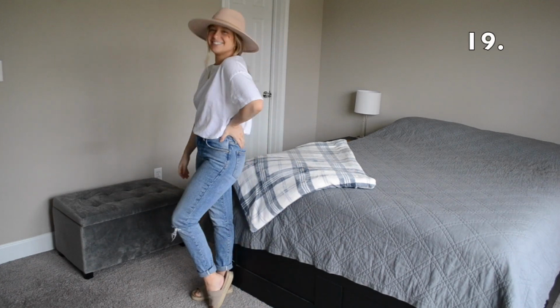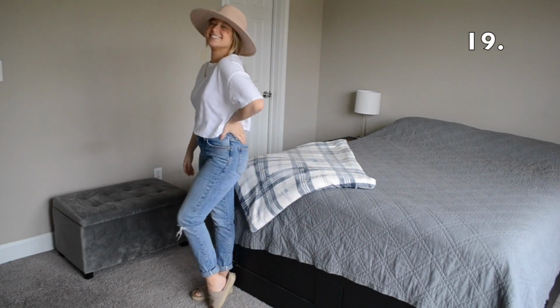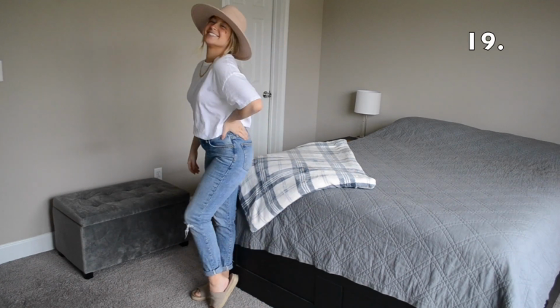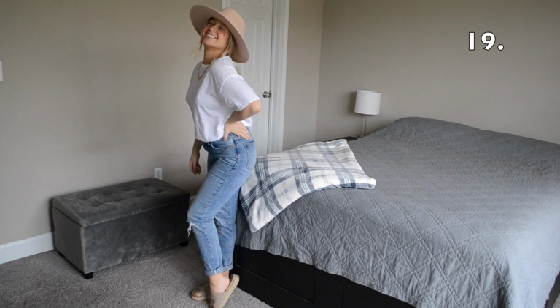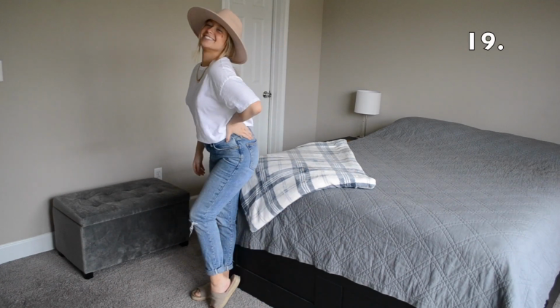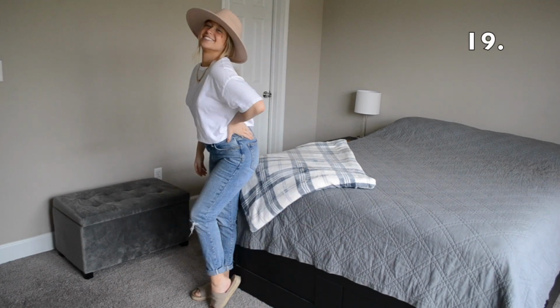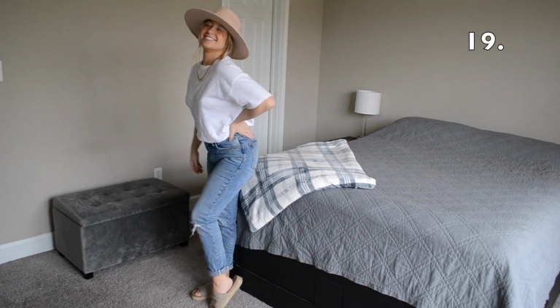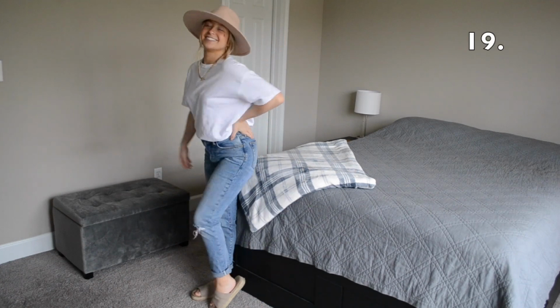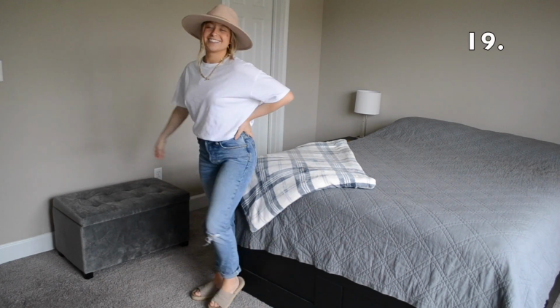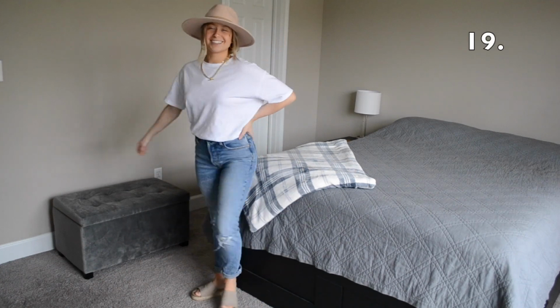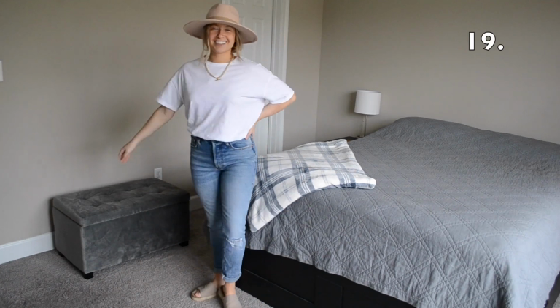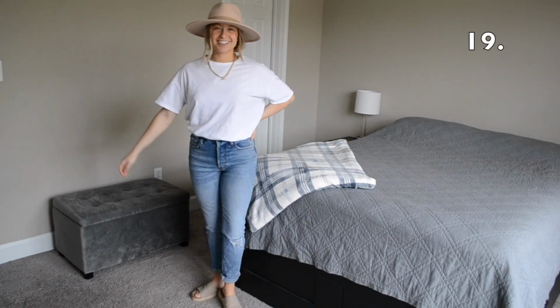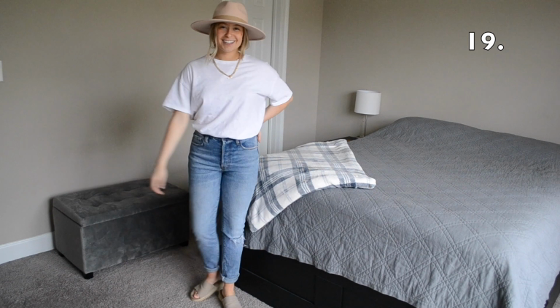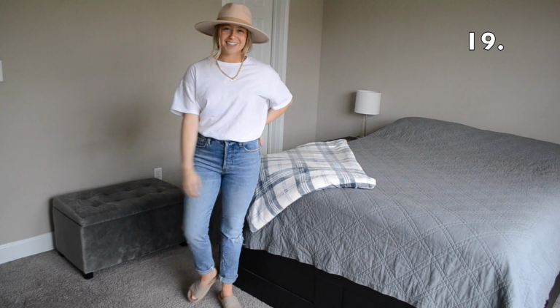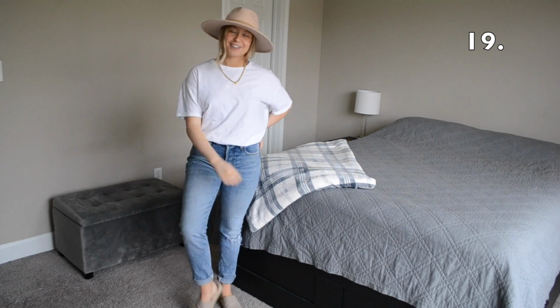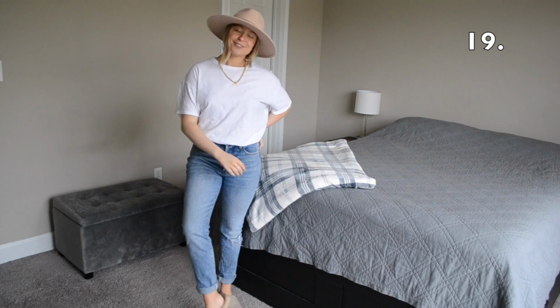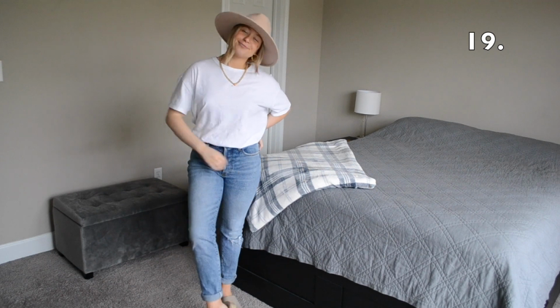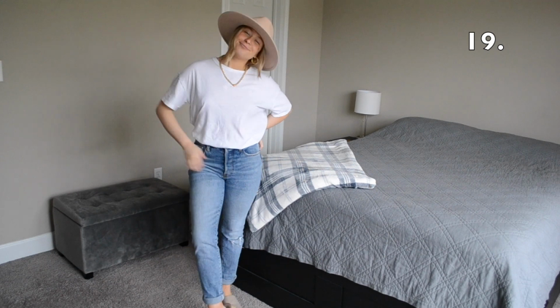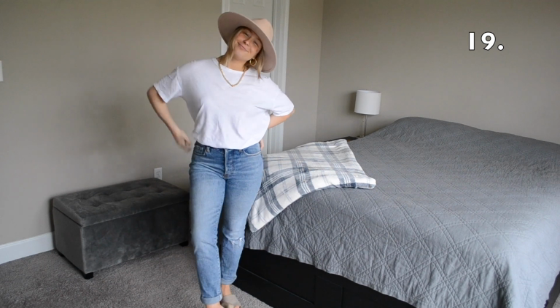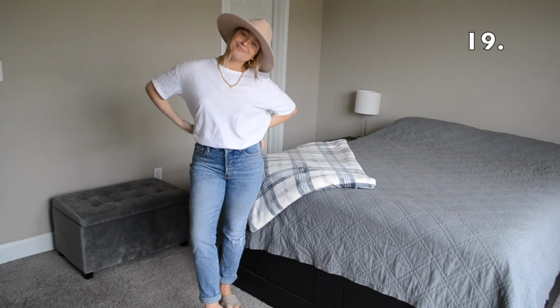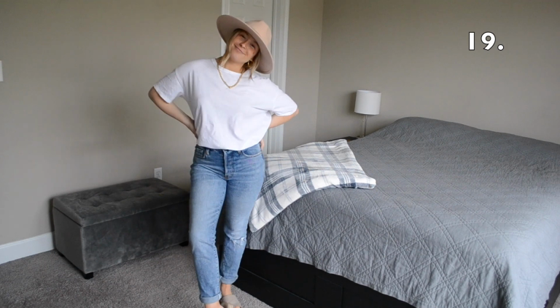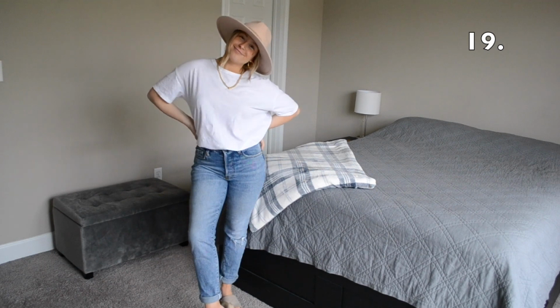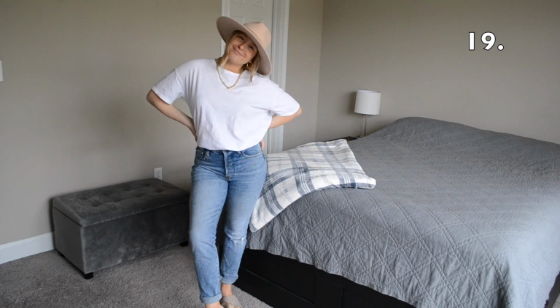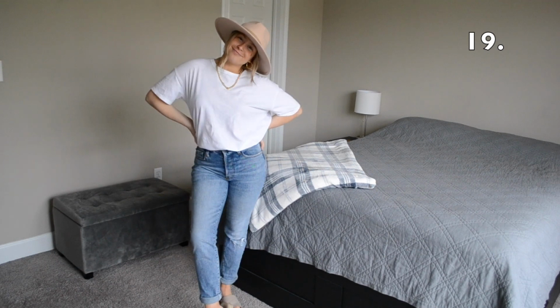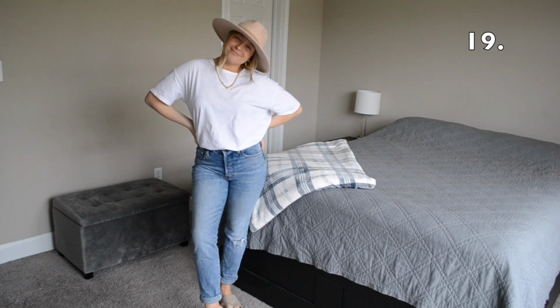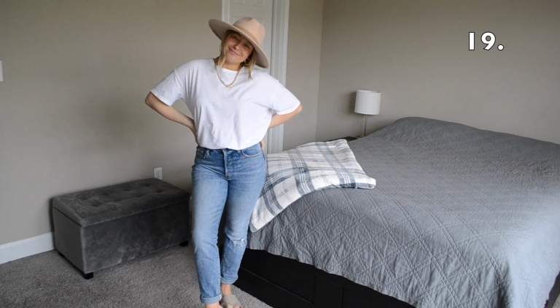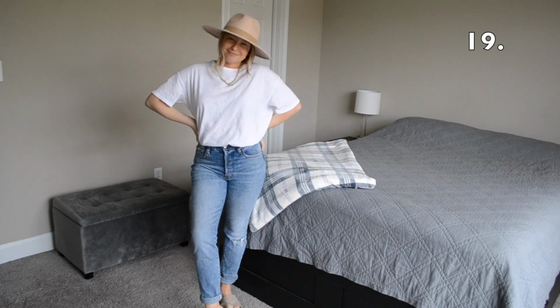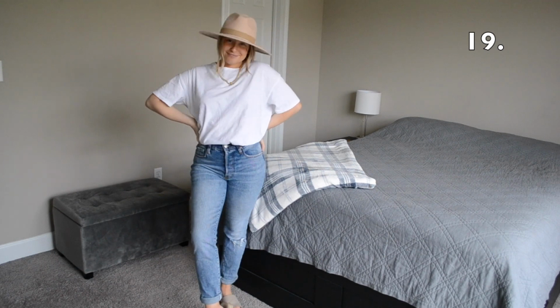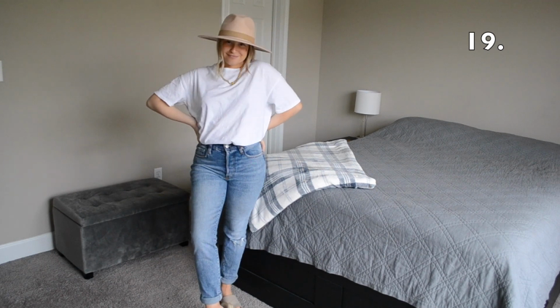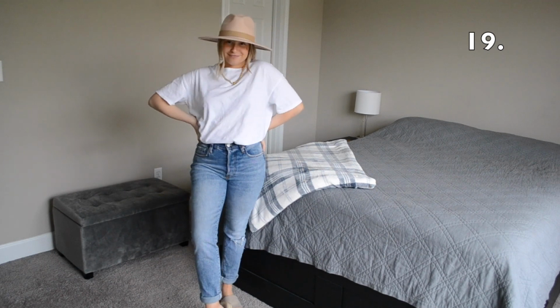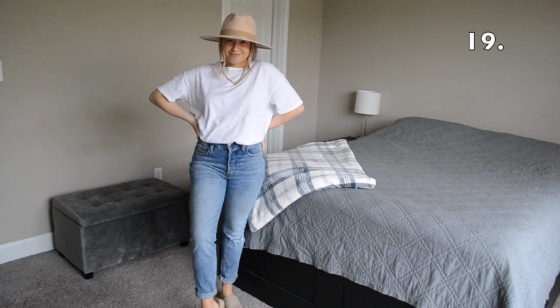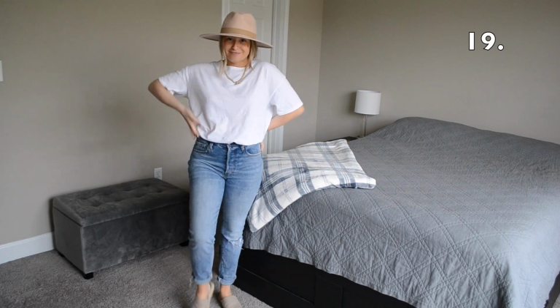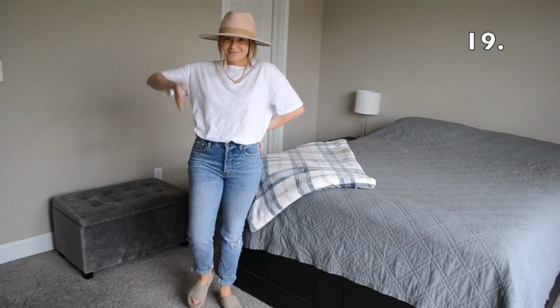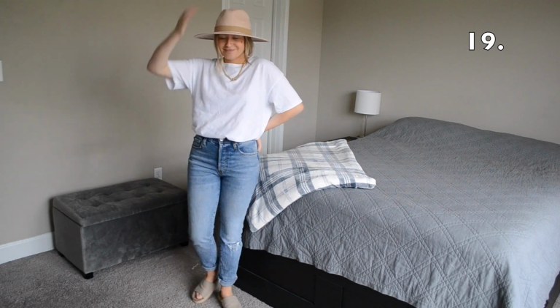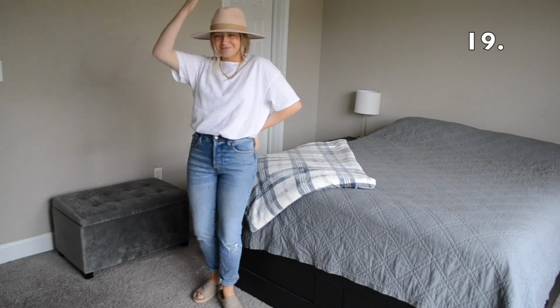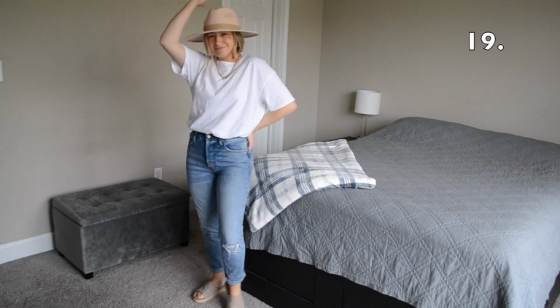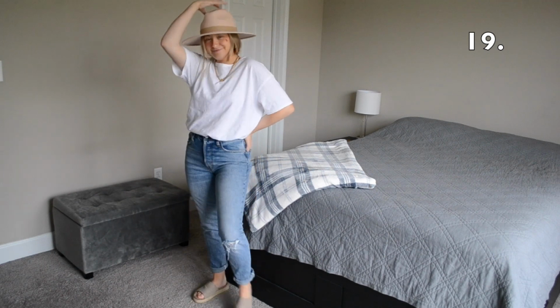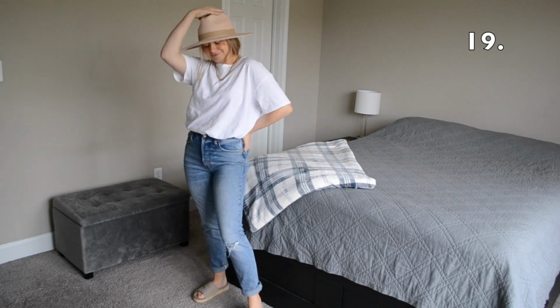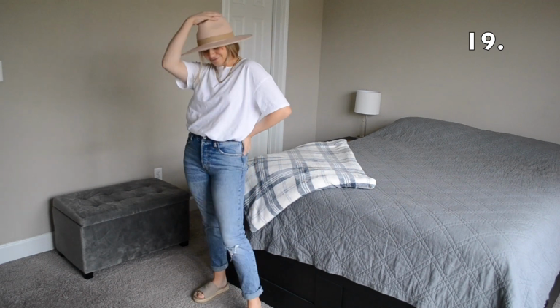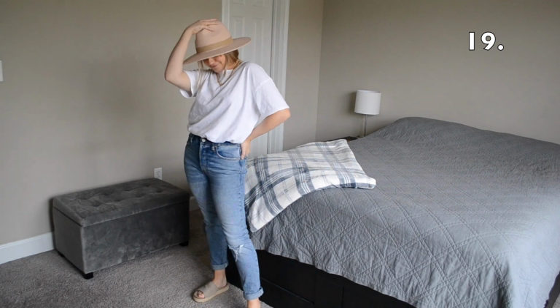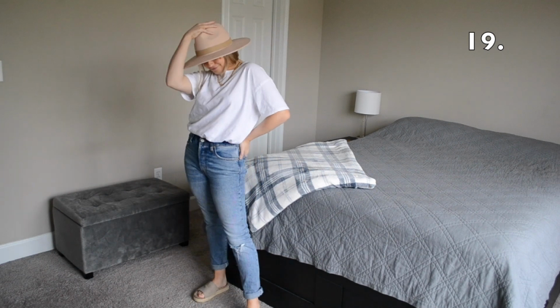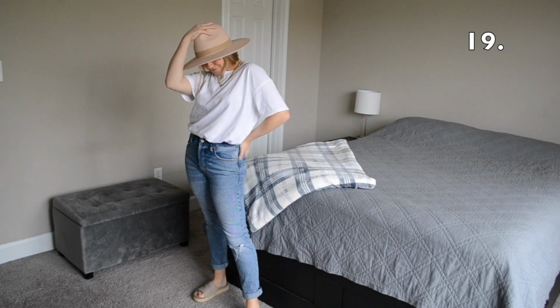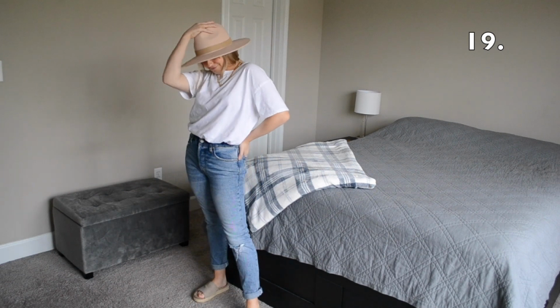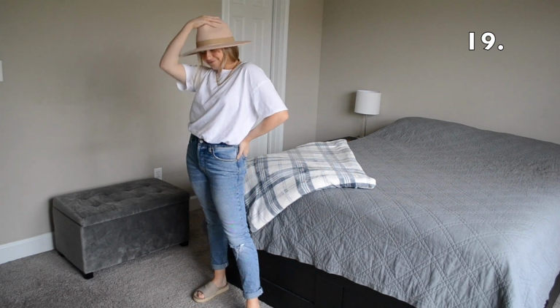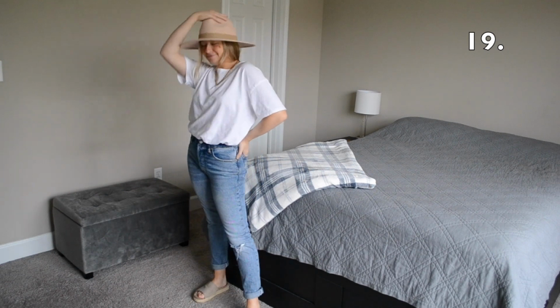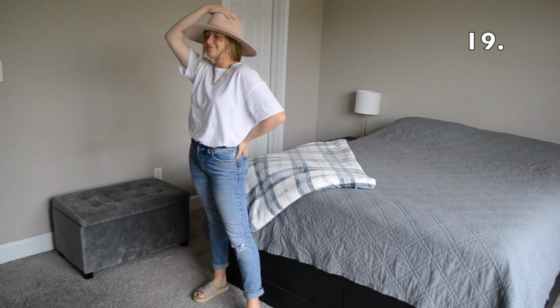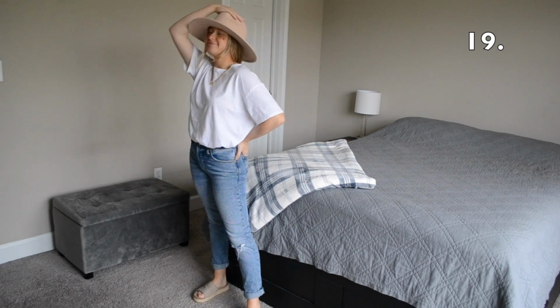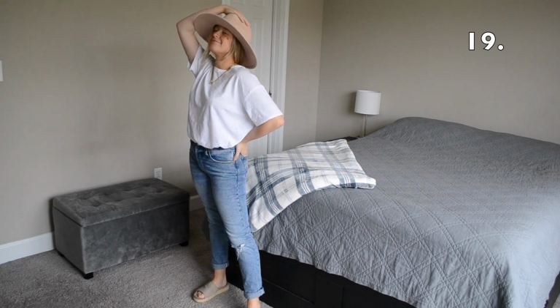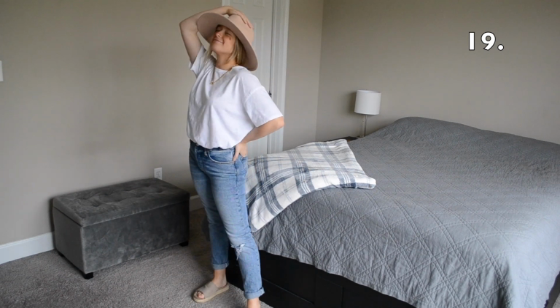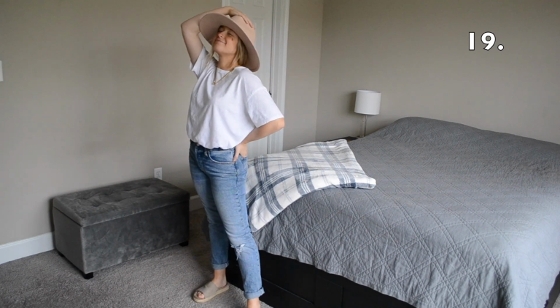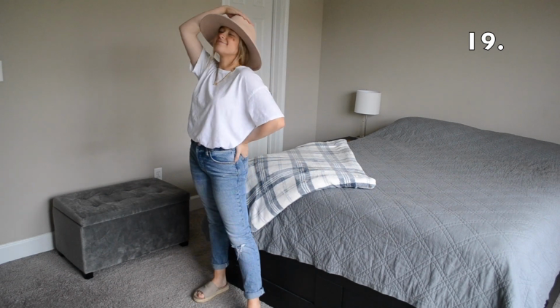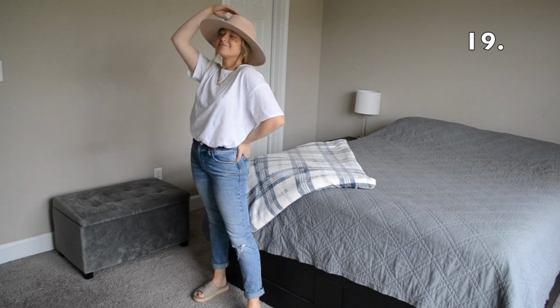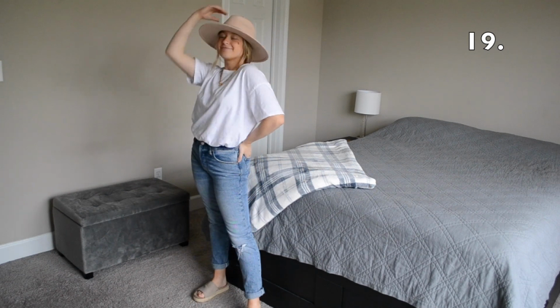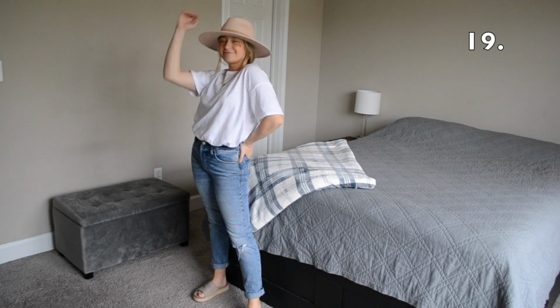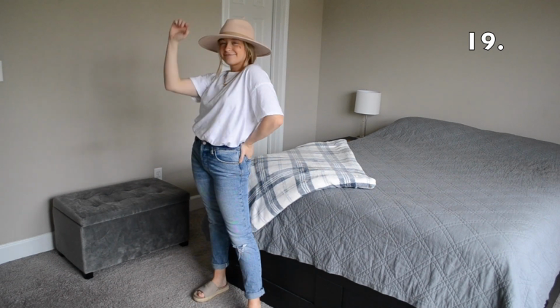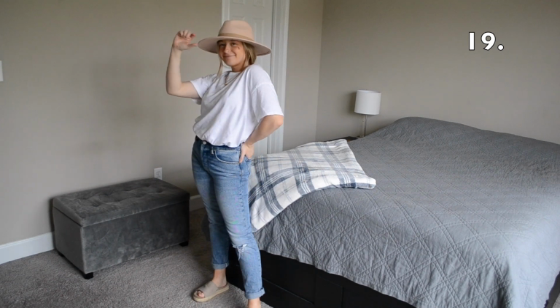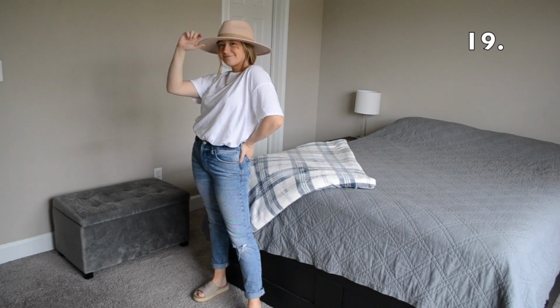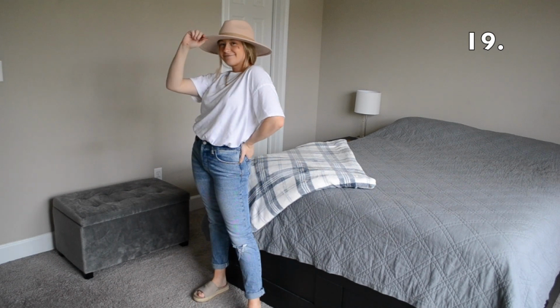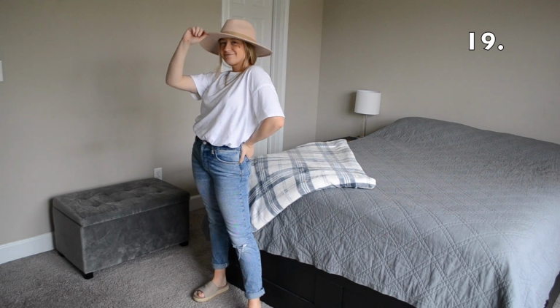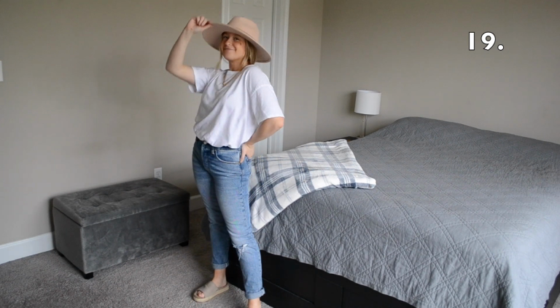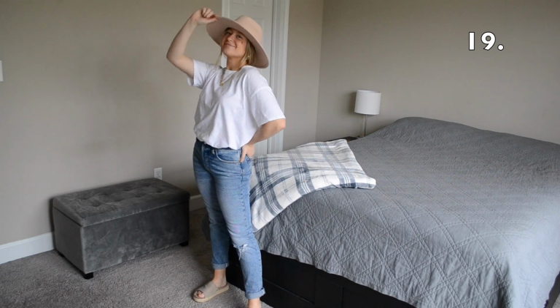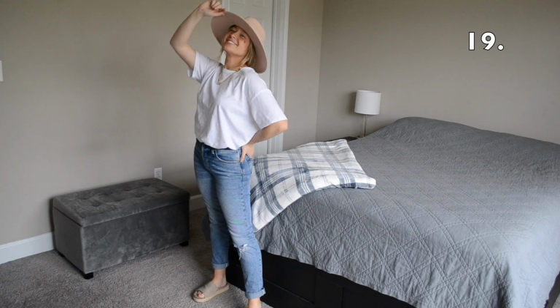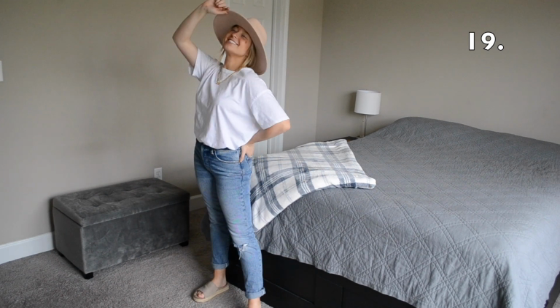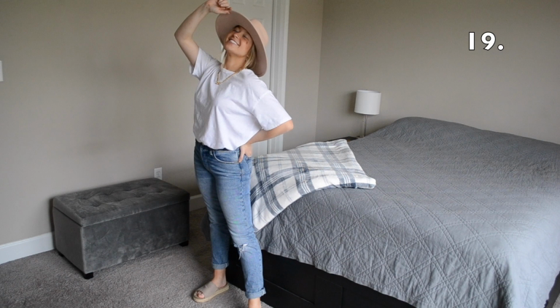In outfit number 19 I tucked my shirt into my jeans, I threw on a pair of tan slides, and I also threw on my tan wide-brimmed hat.